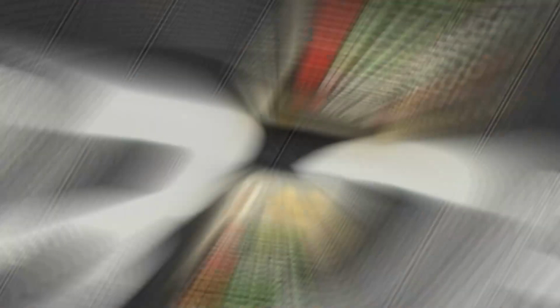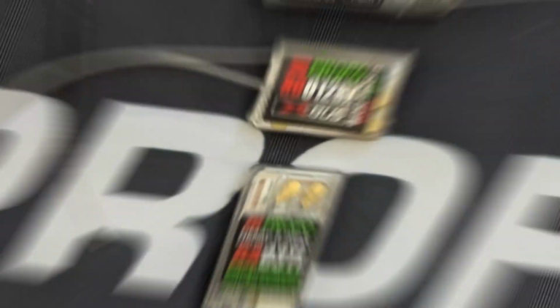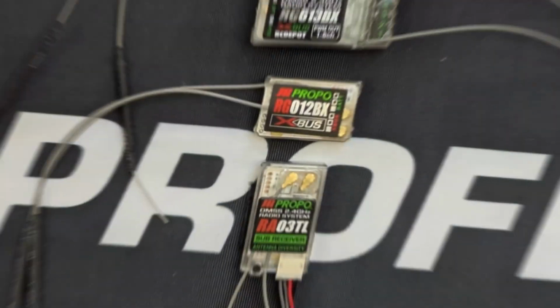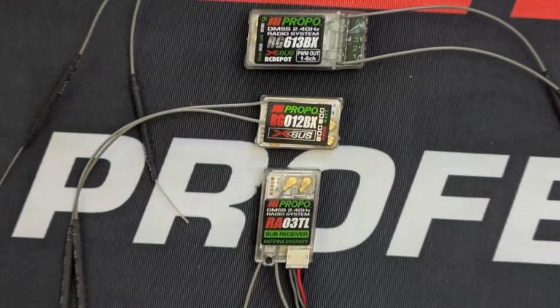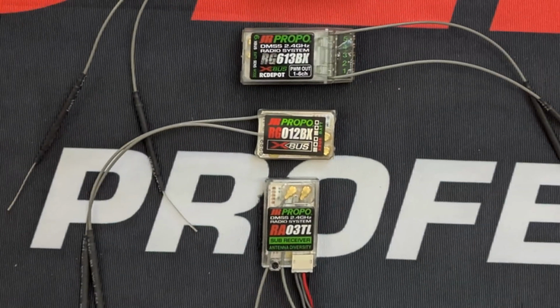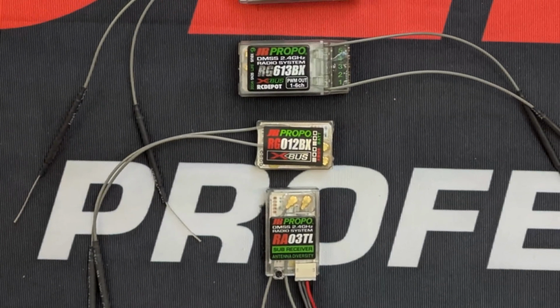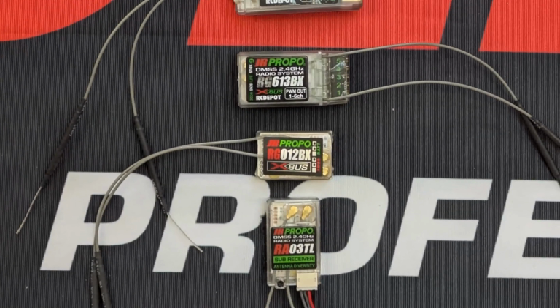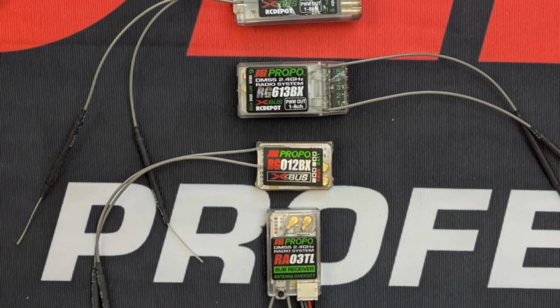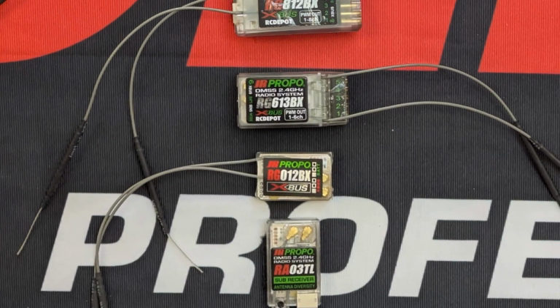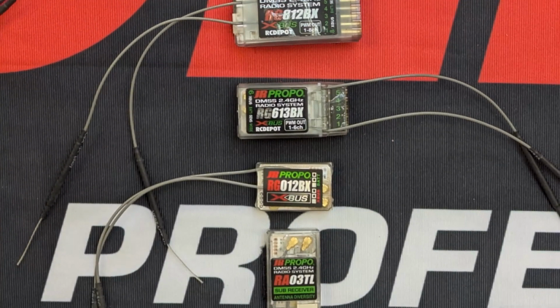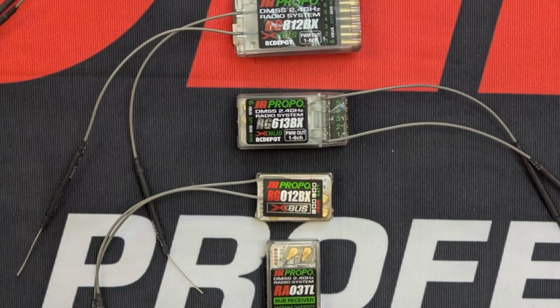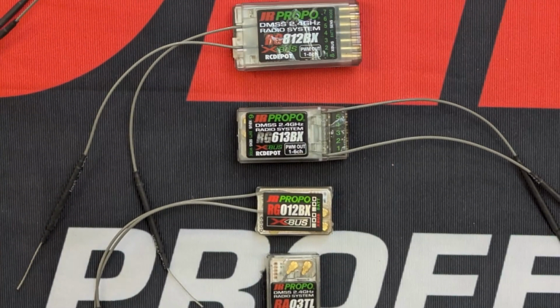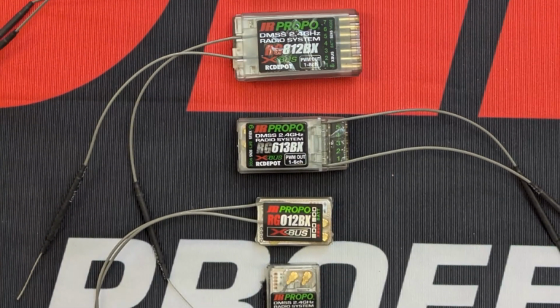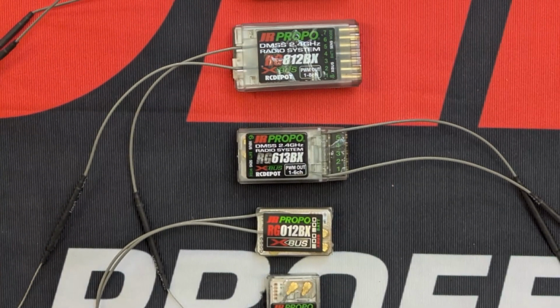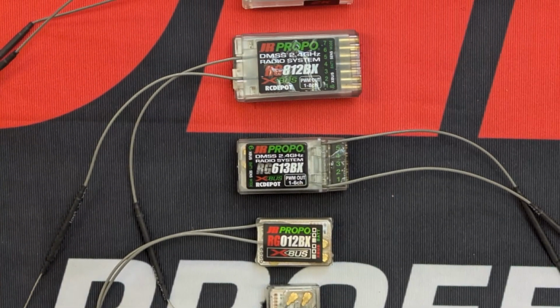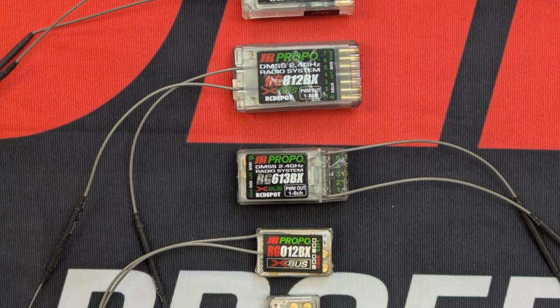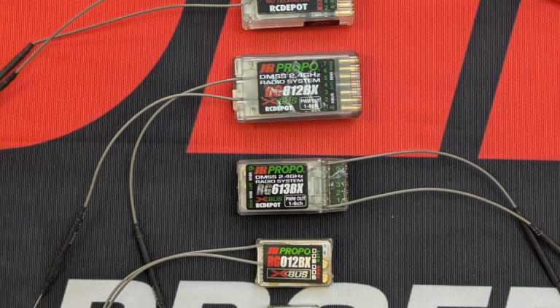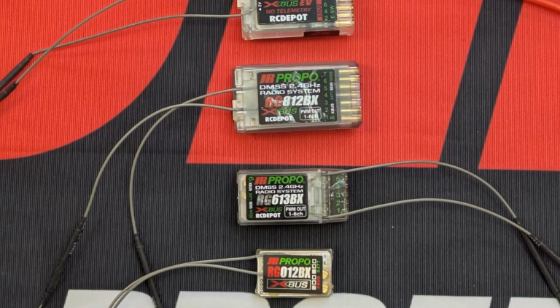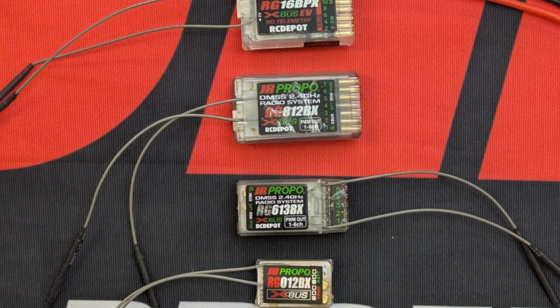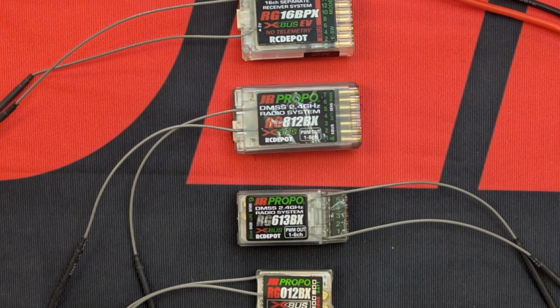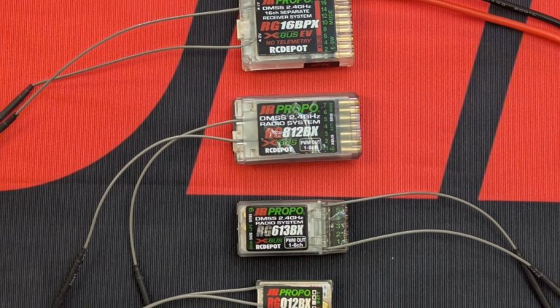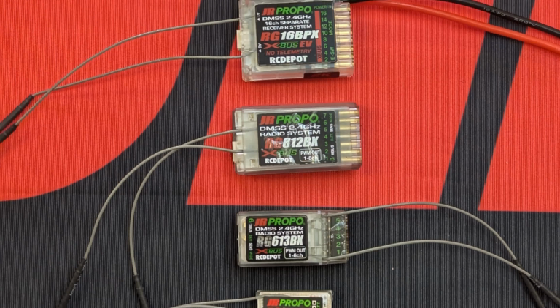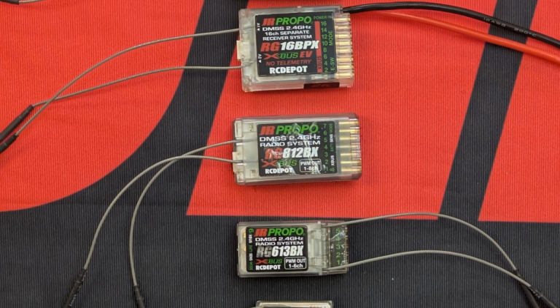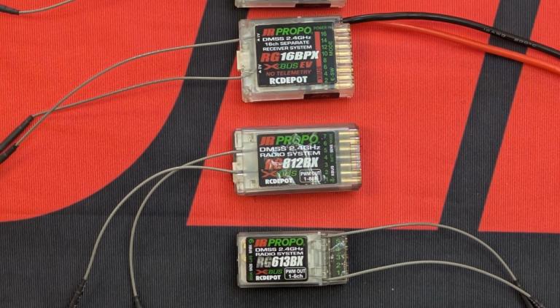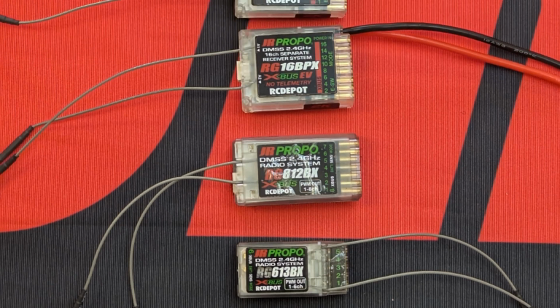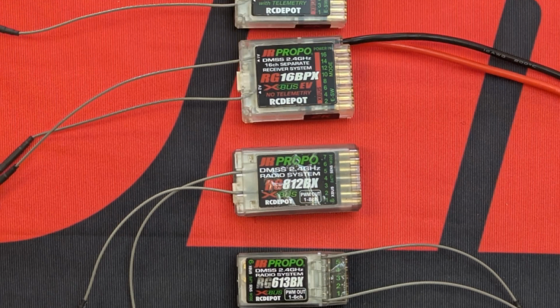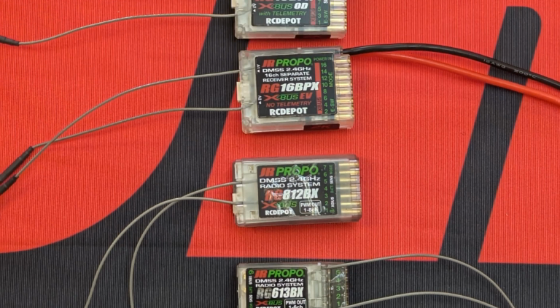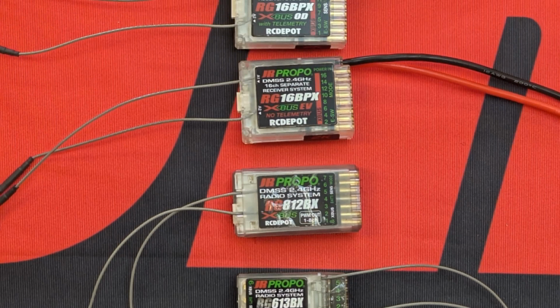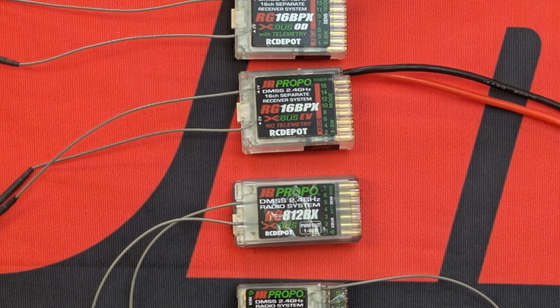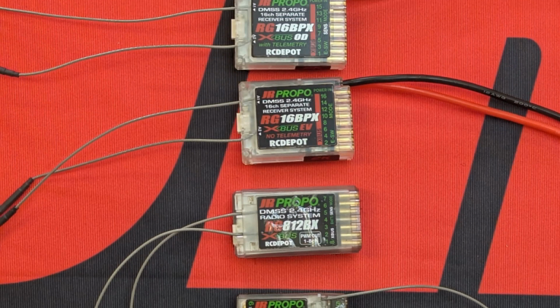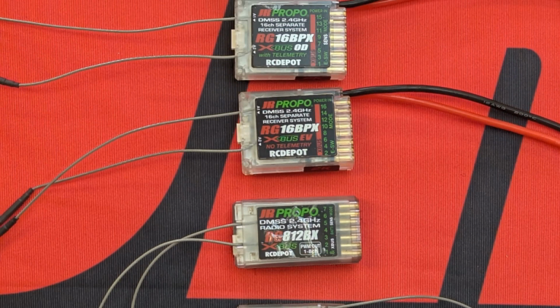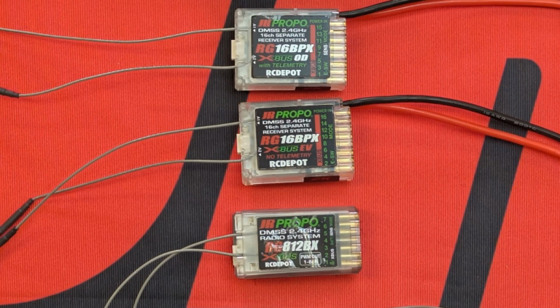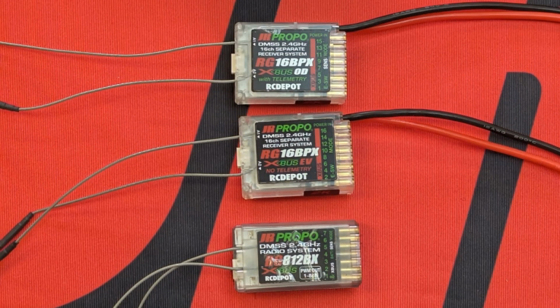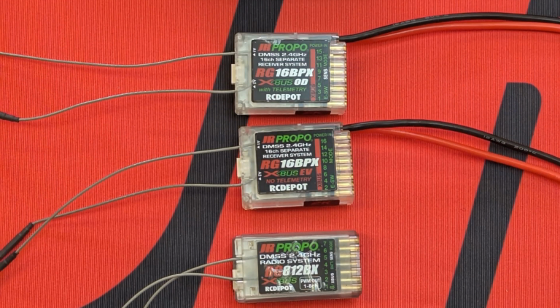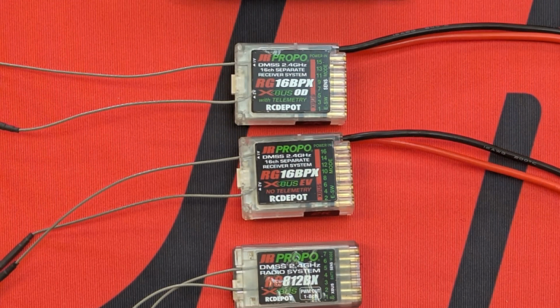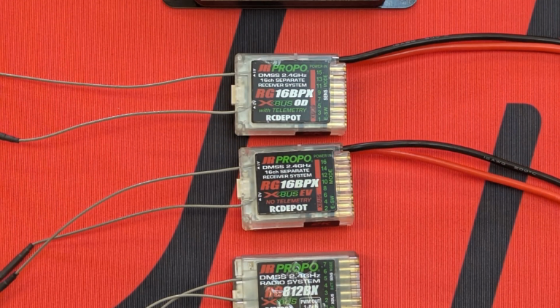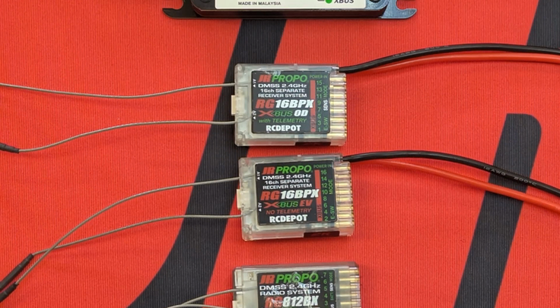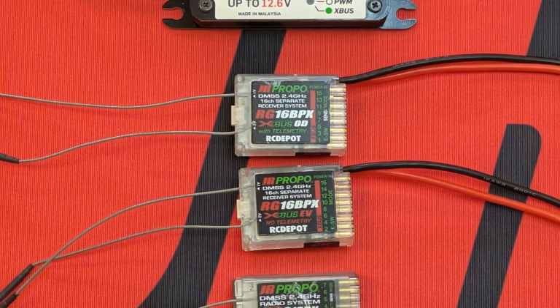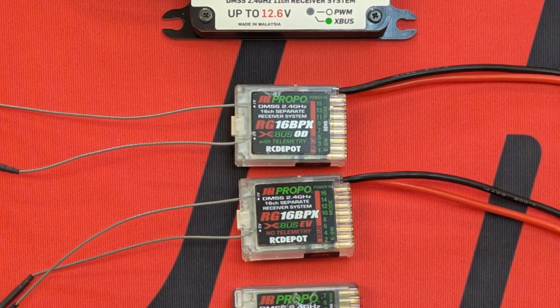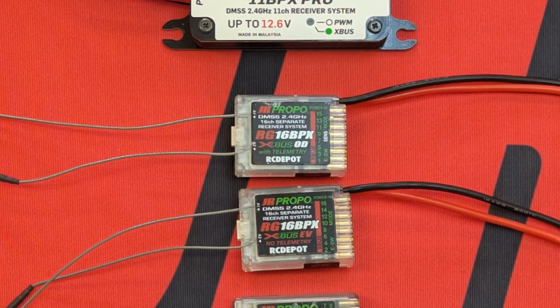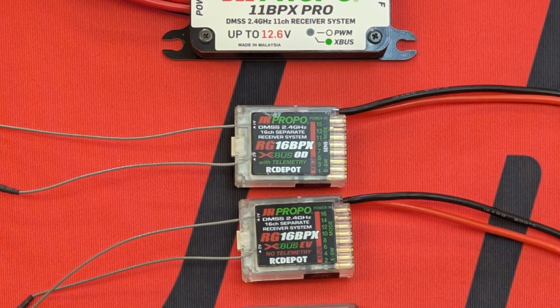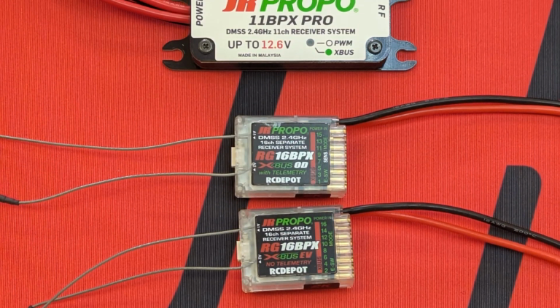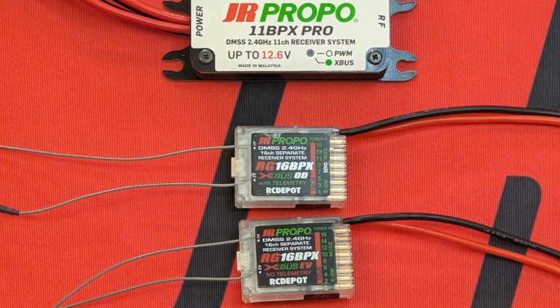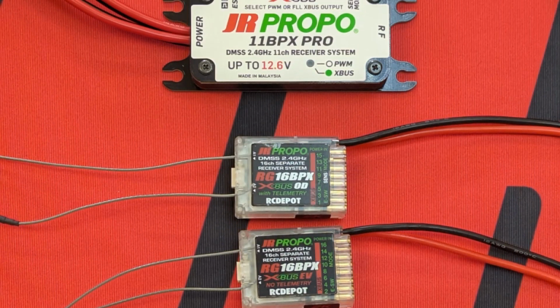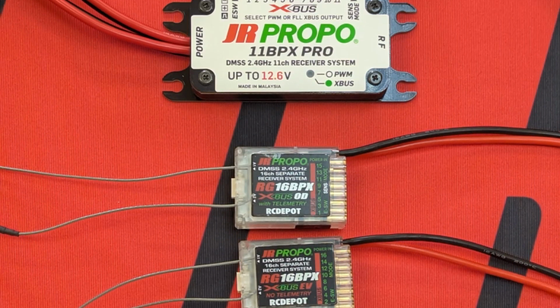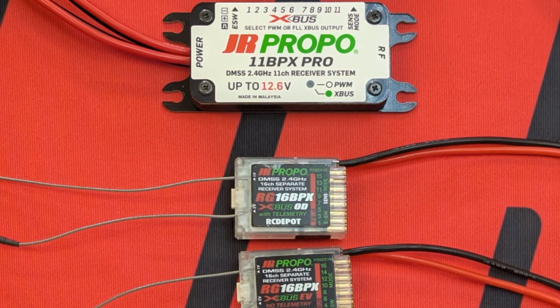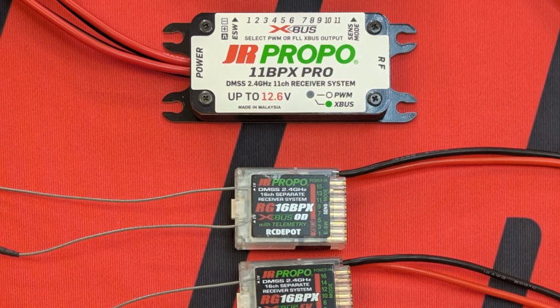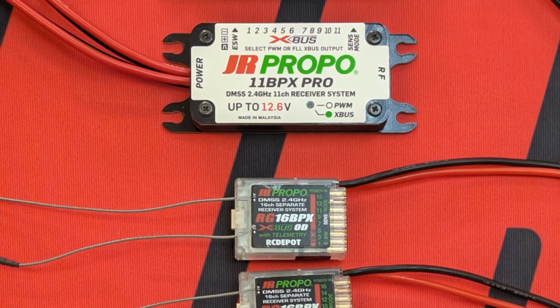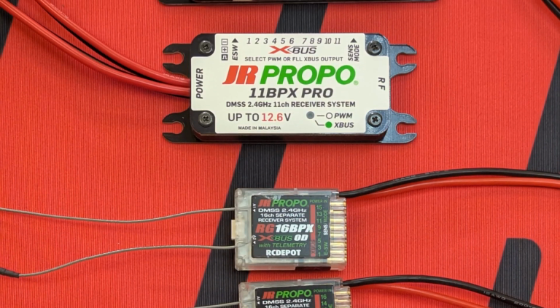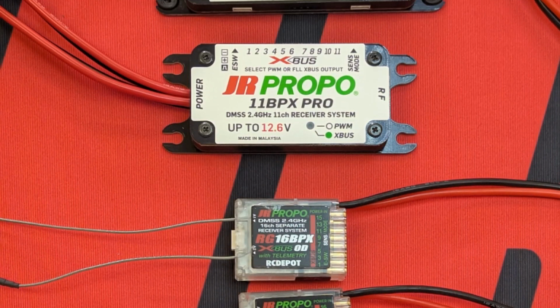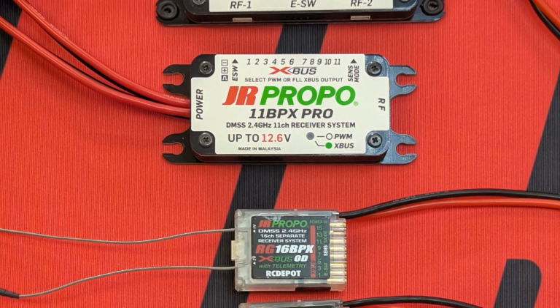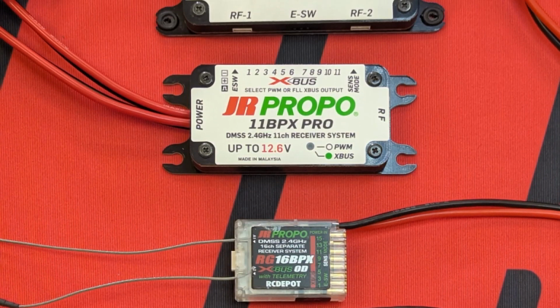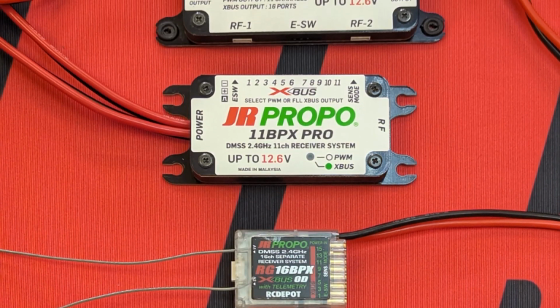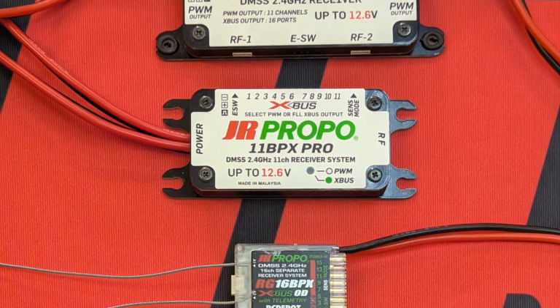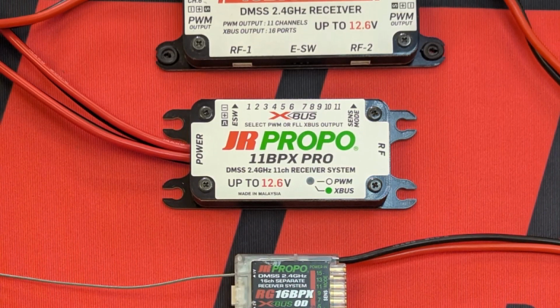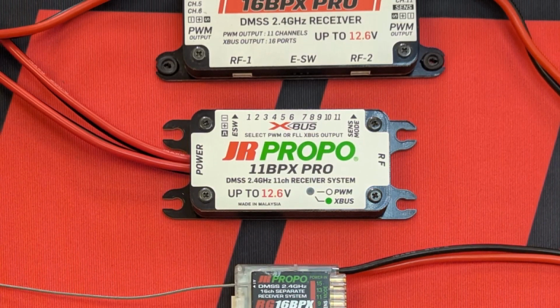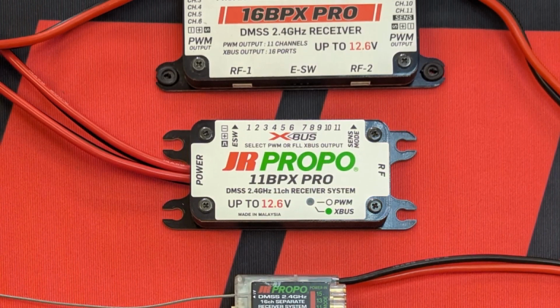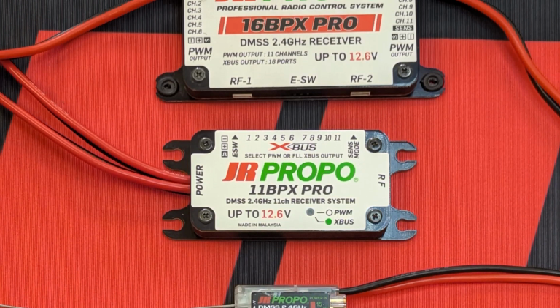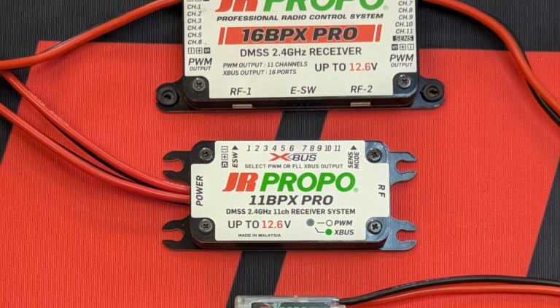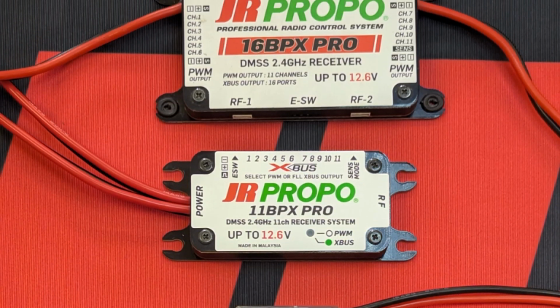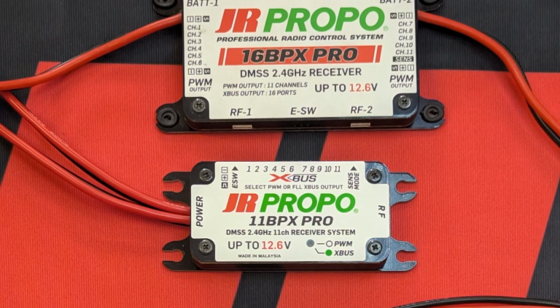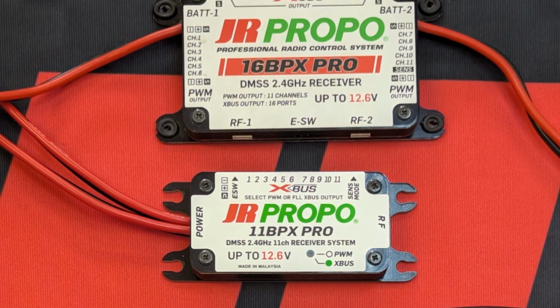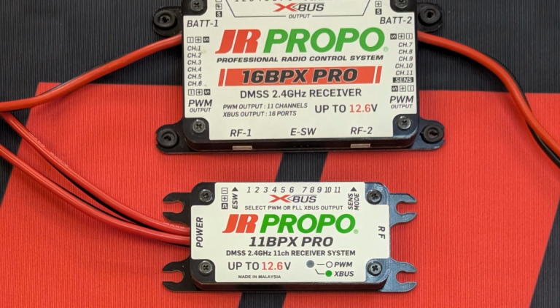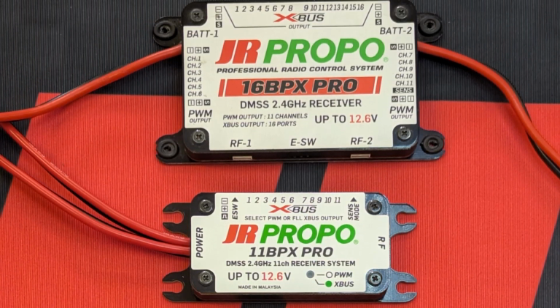Did you find the receiver that's right for you? Choose the perfect one for your setup and enjoy smoother, more reliable flights.